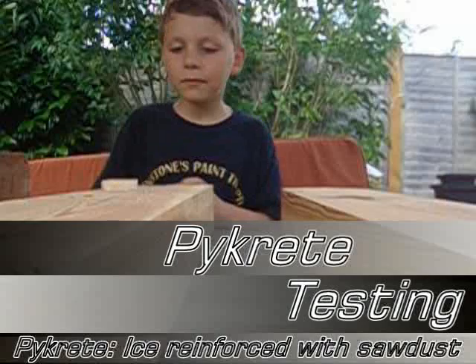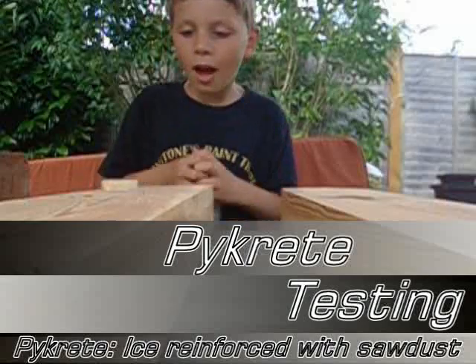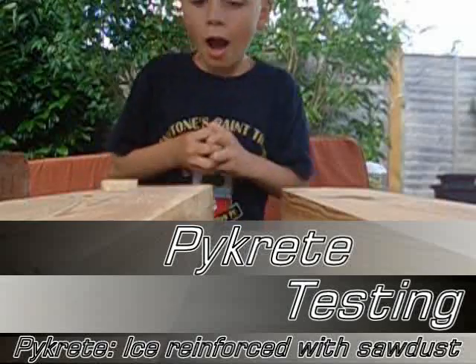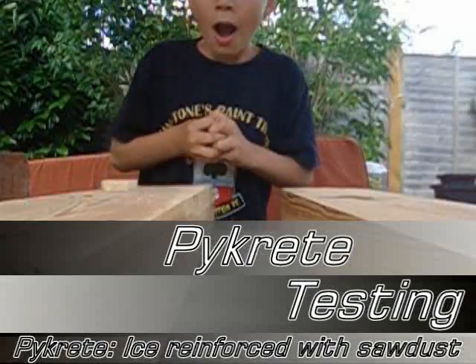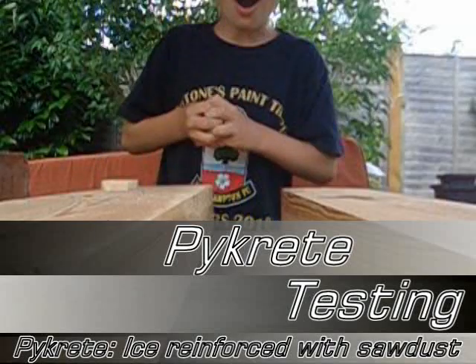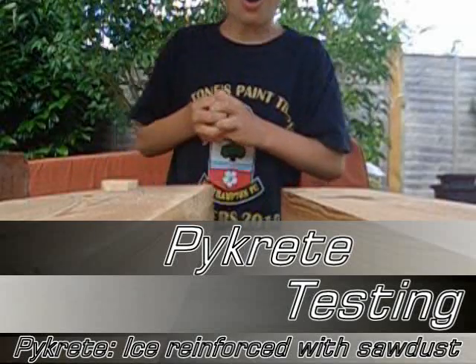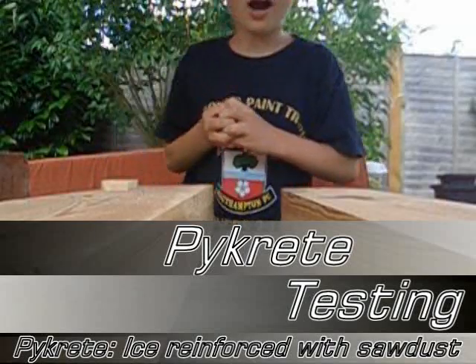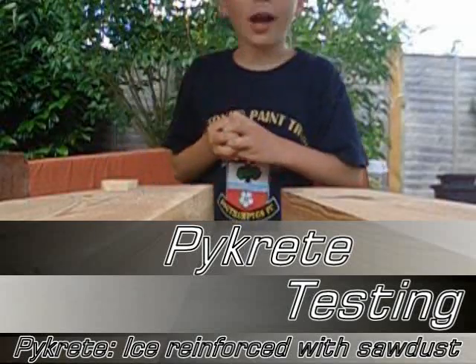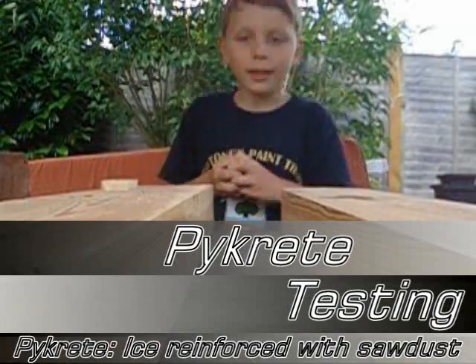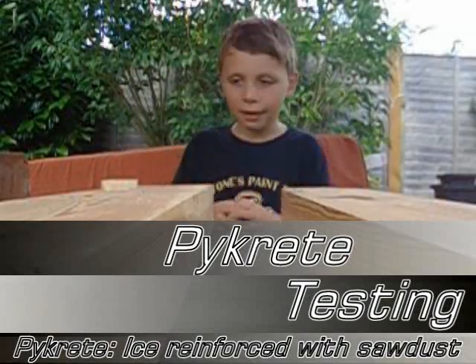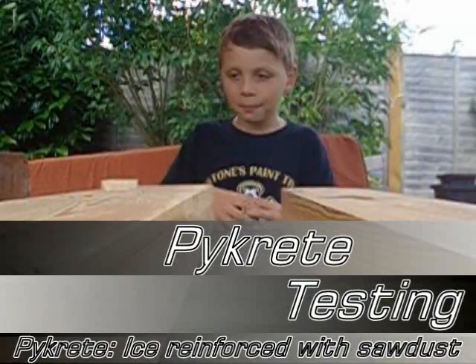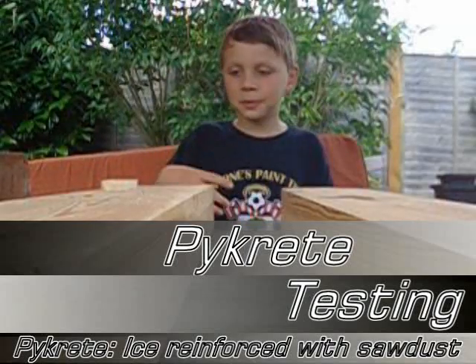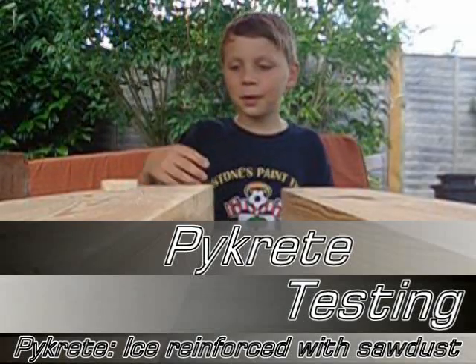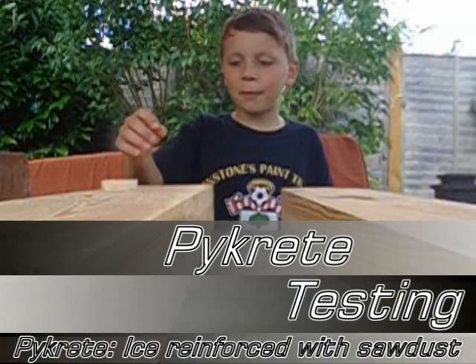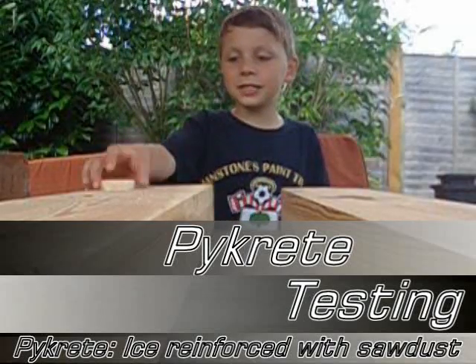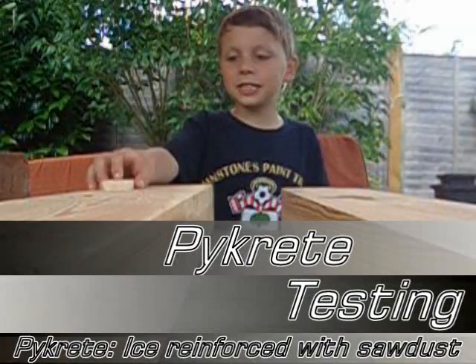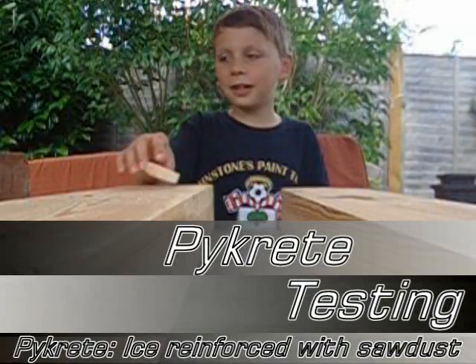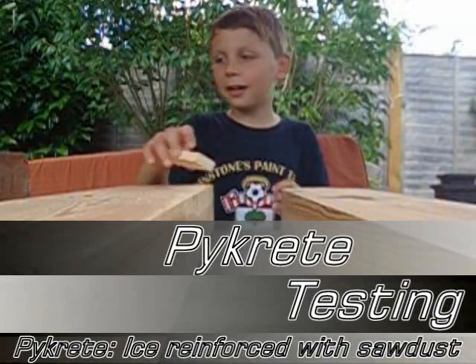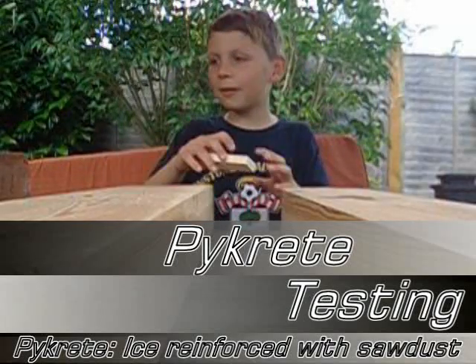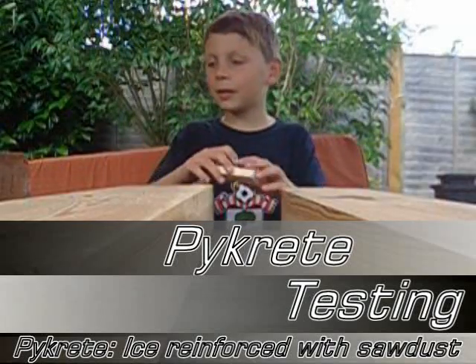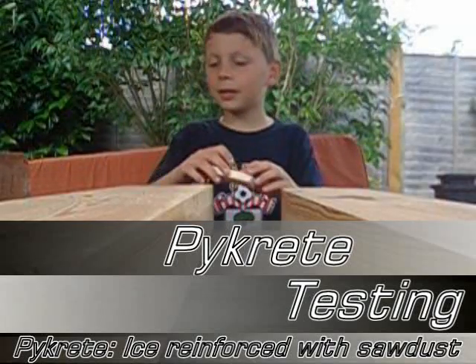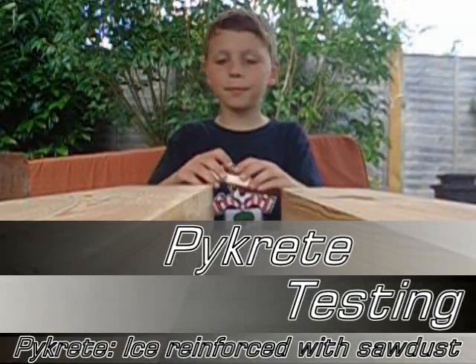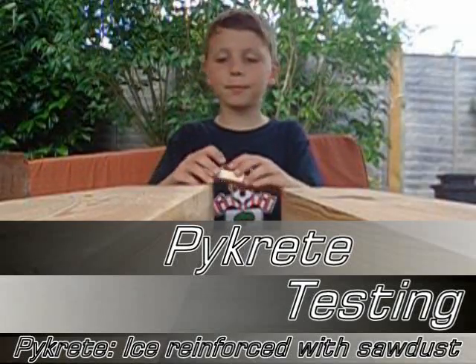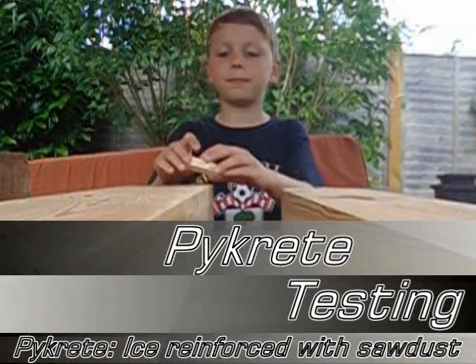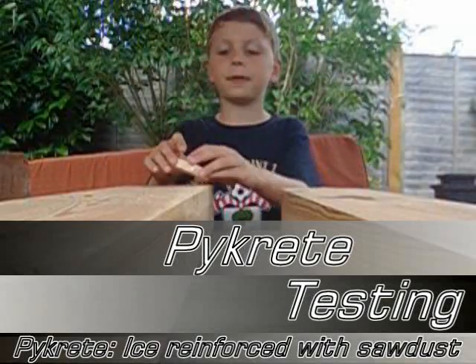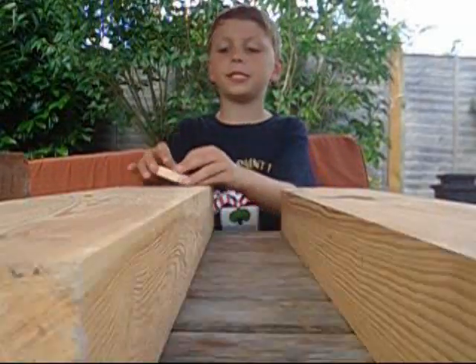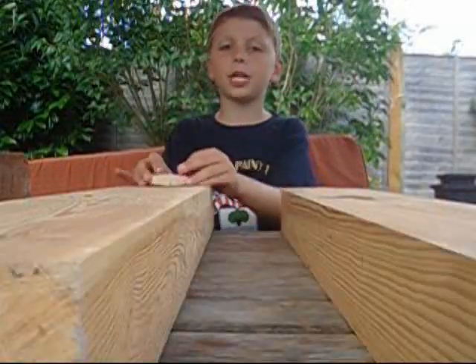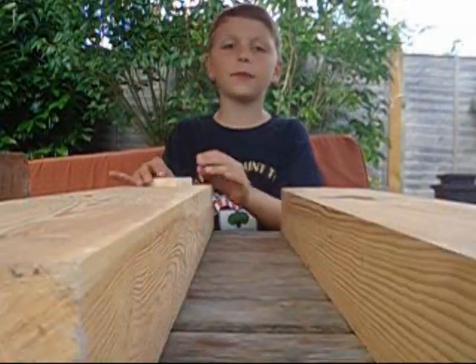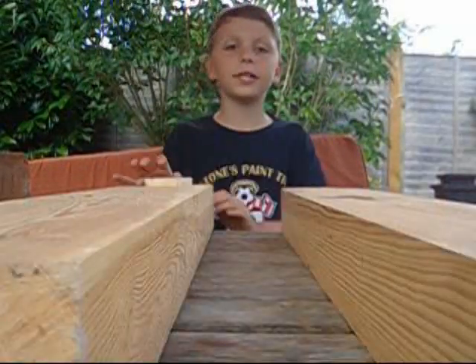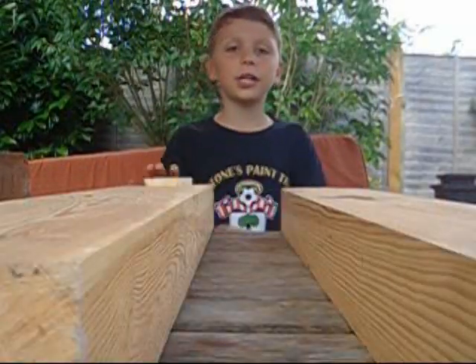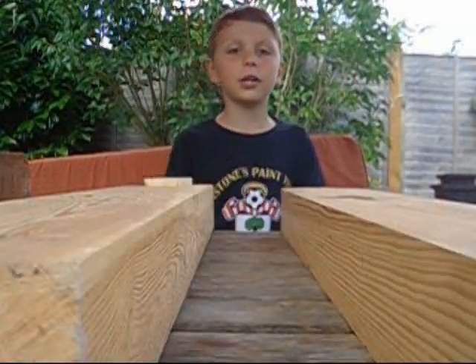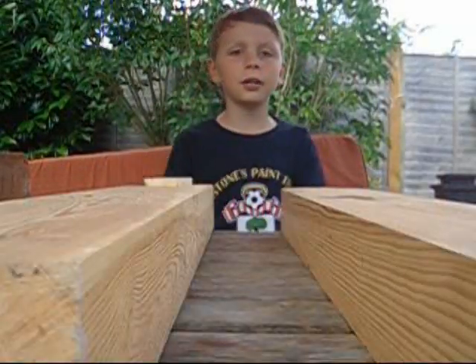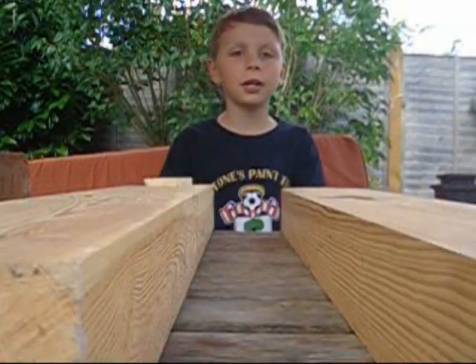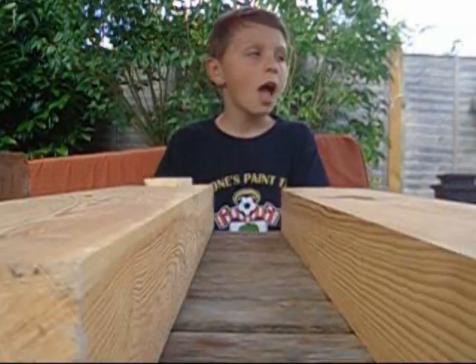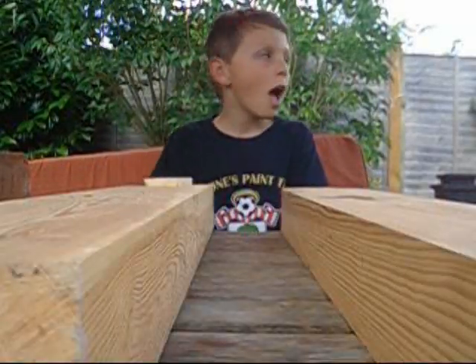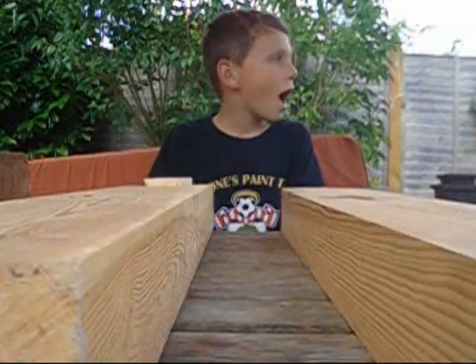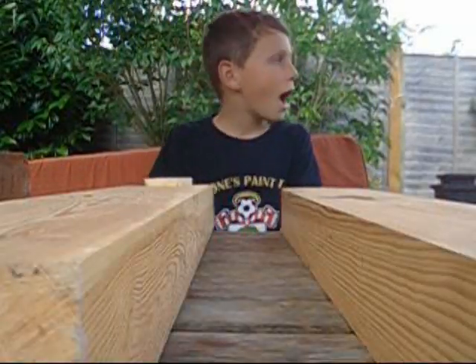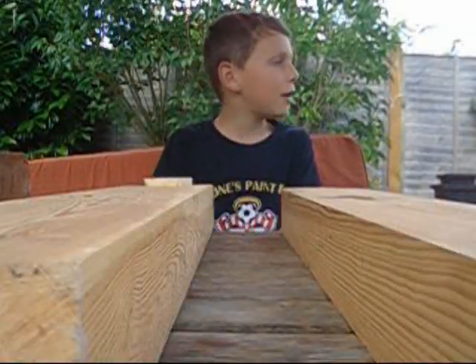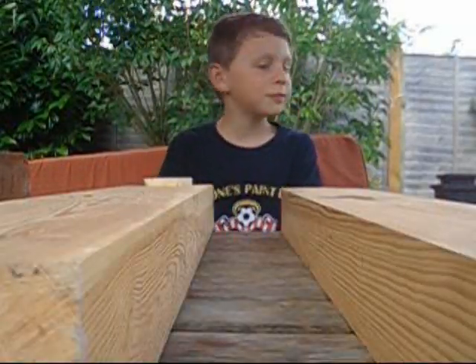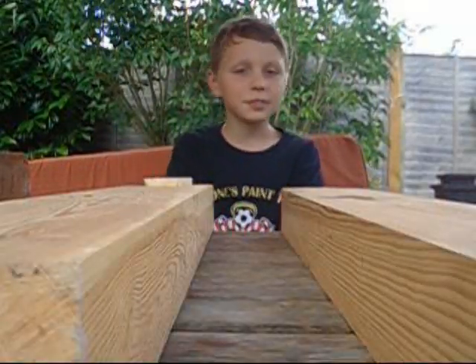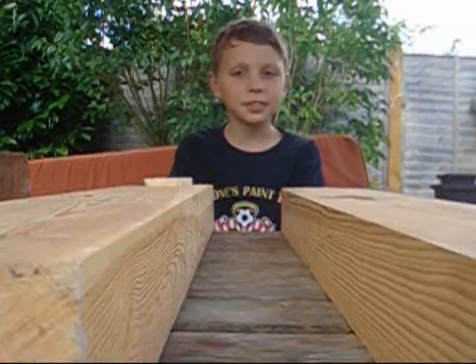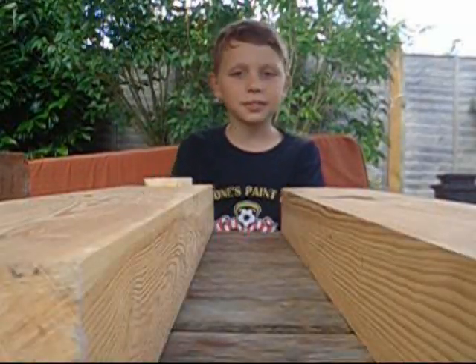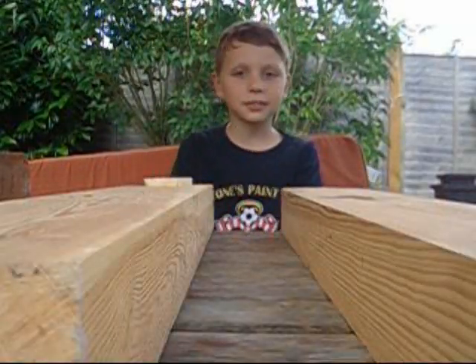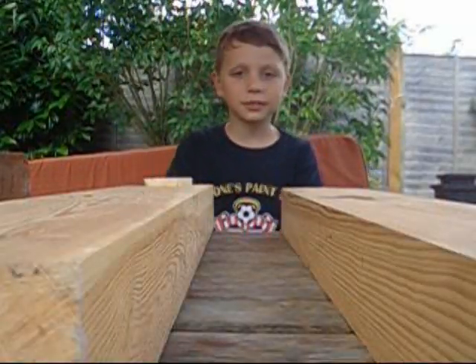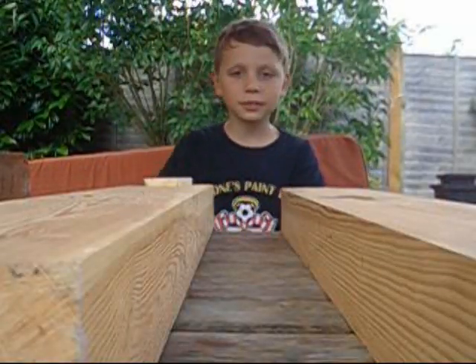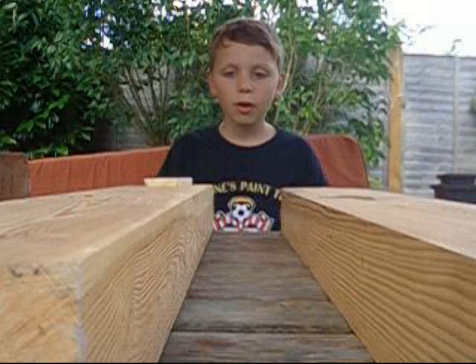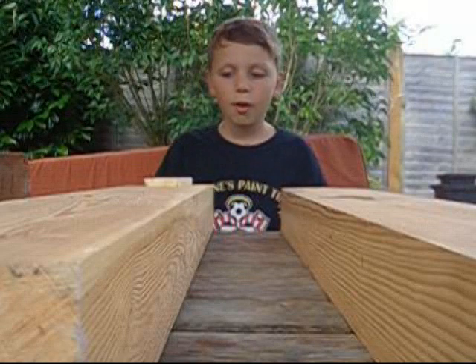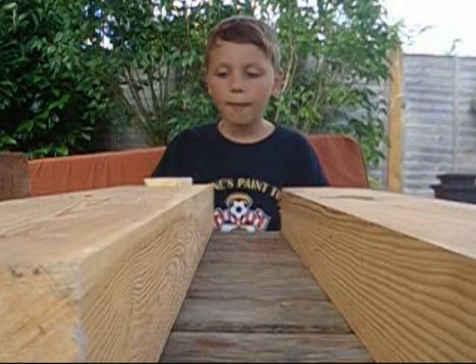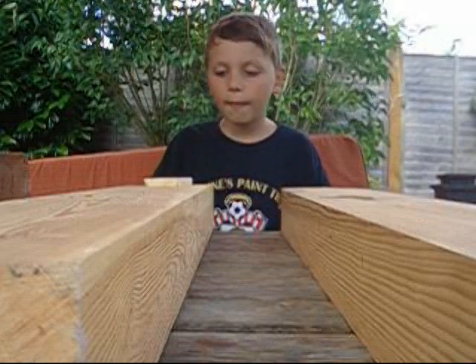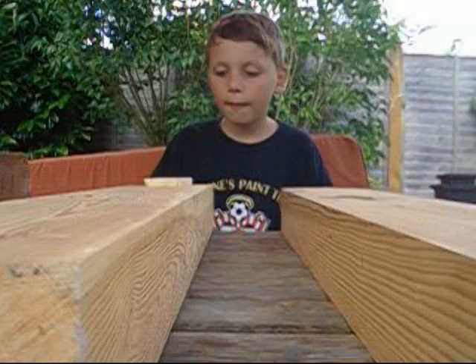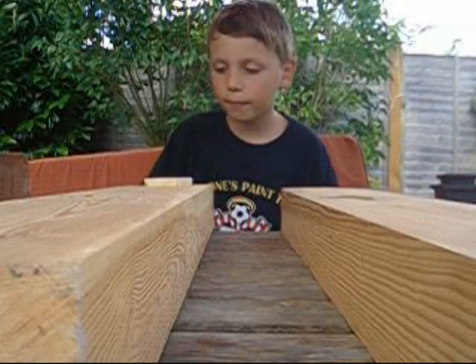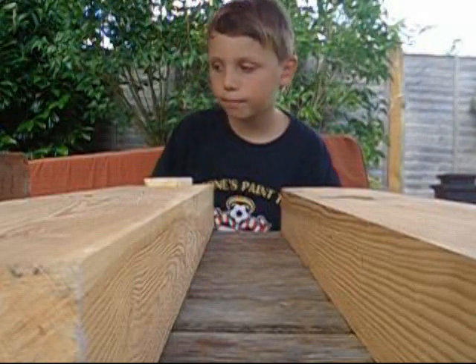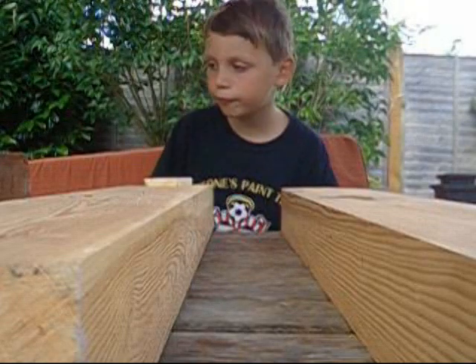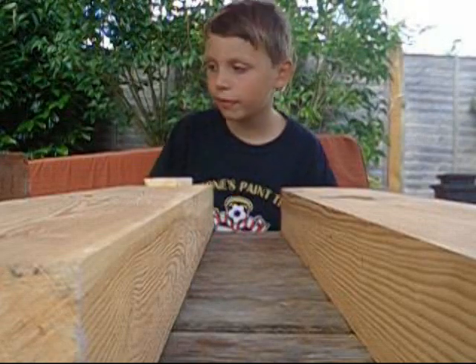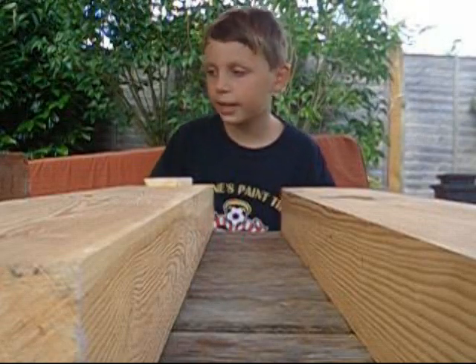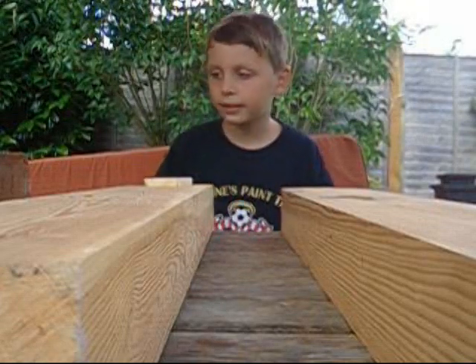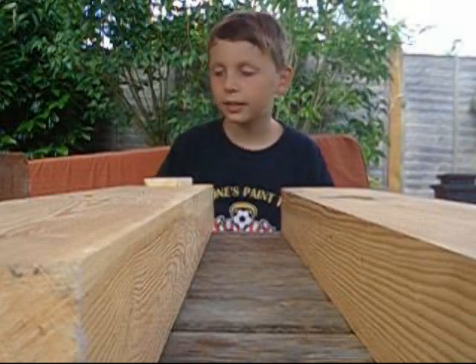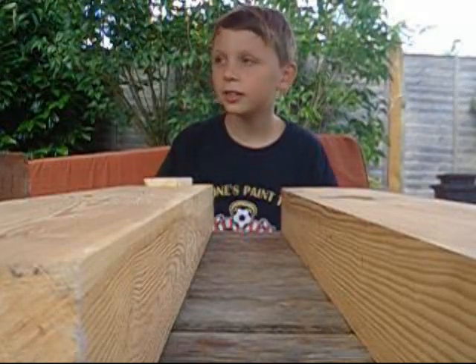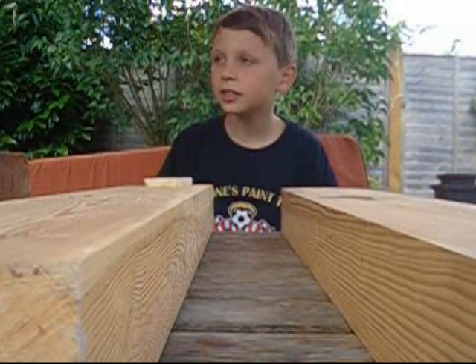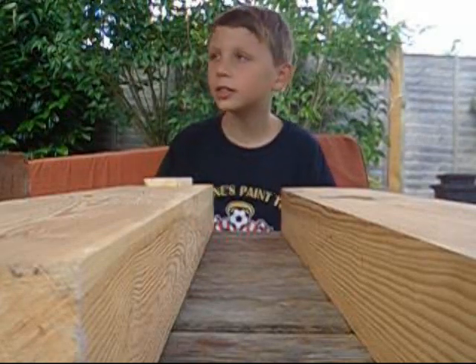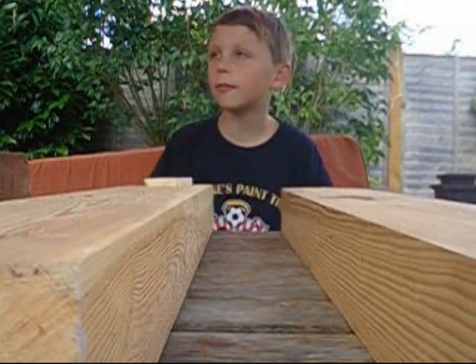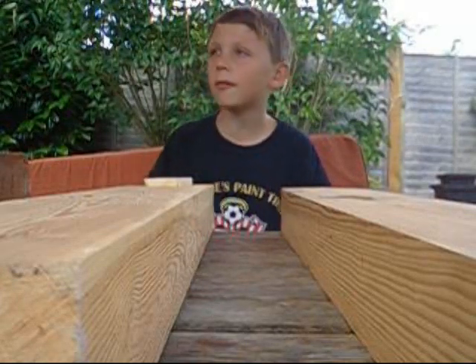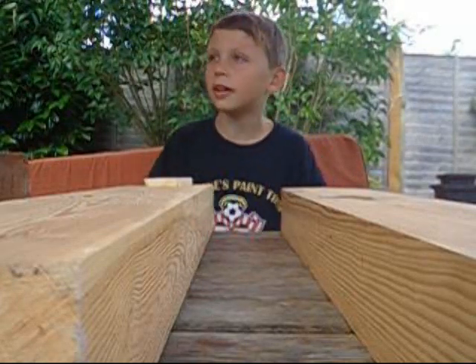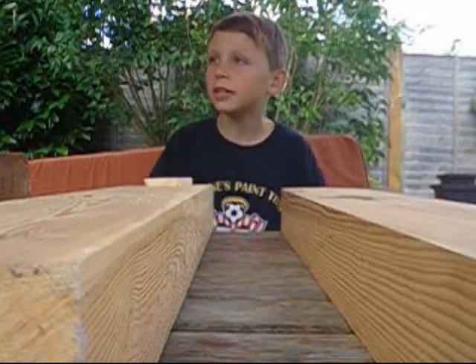Hi, I'm Thomas and I'm going to be showing you how to break some ice.